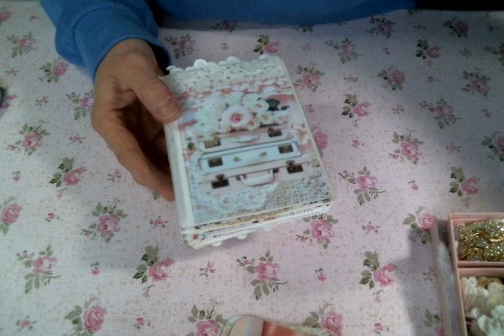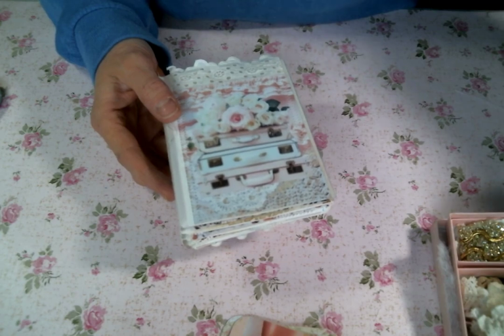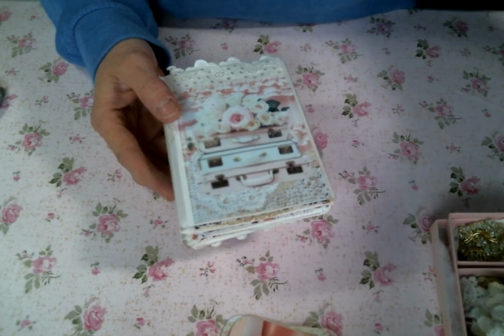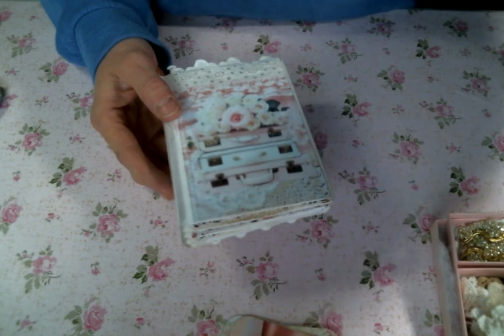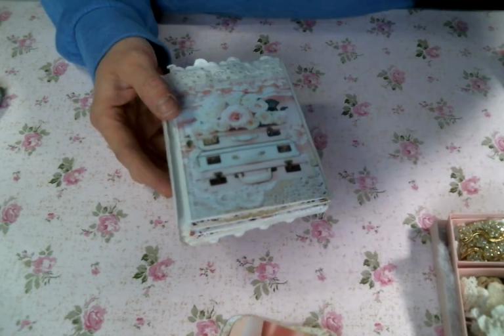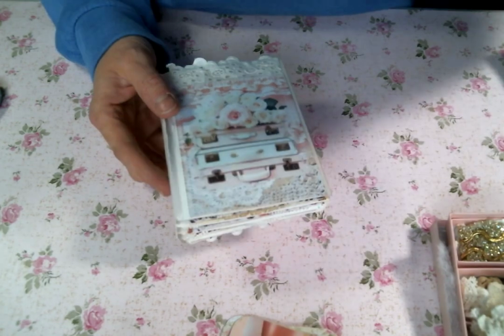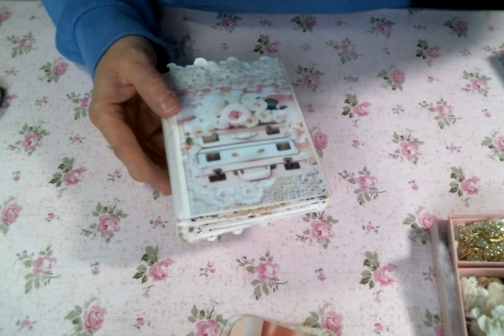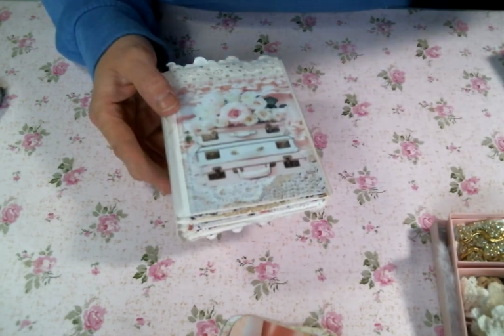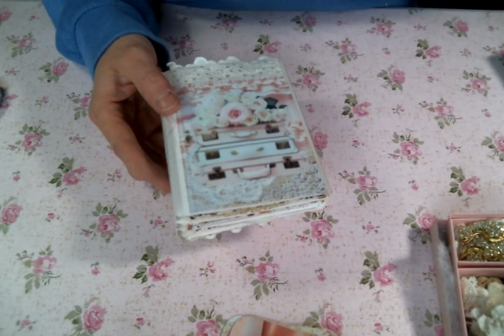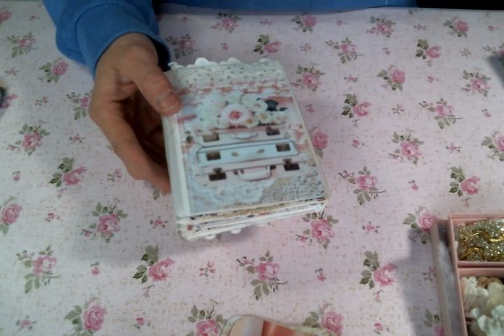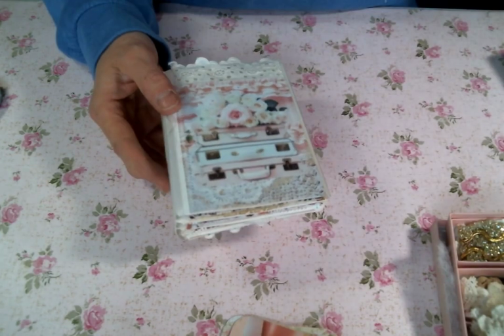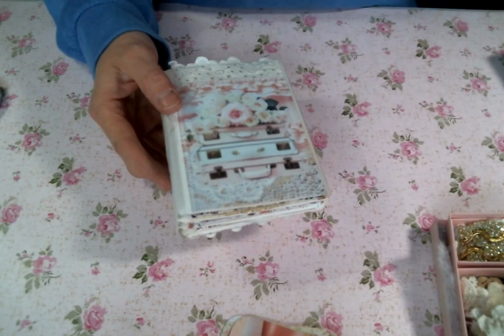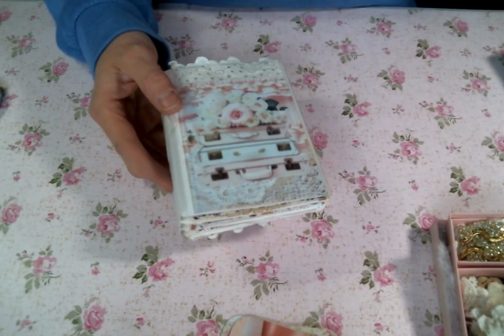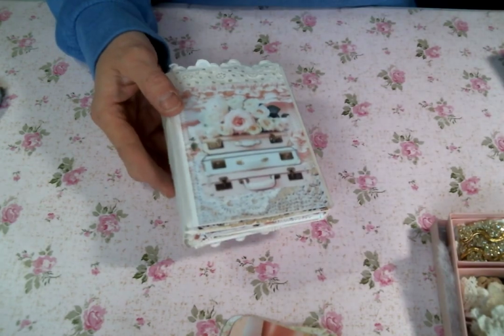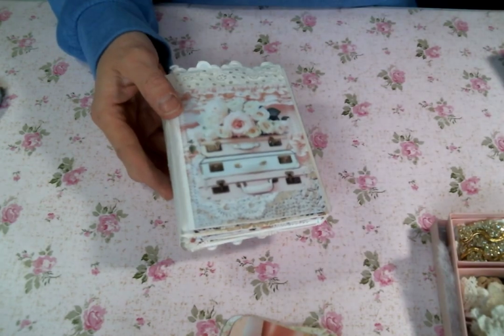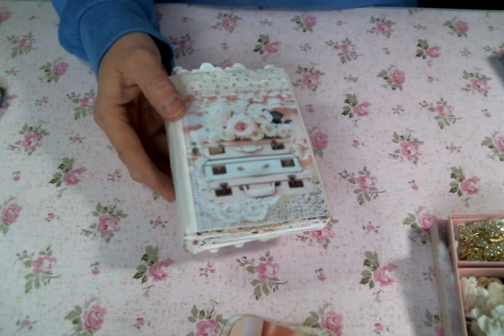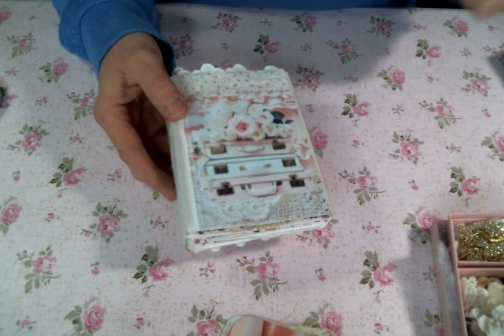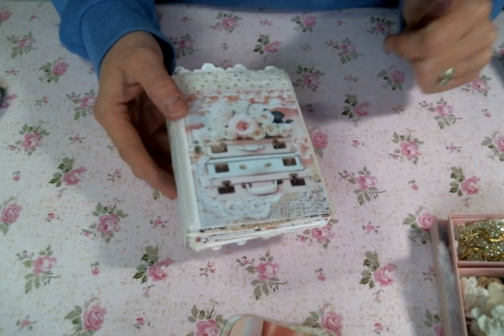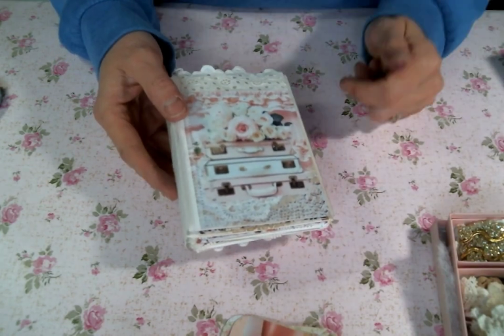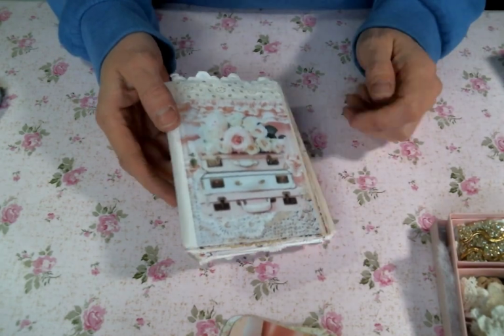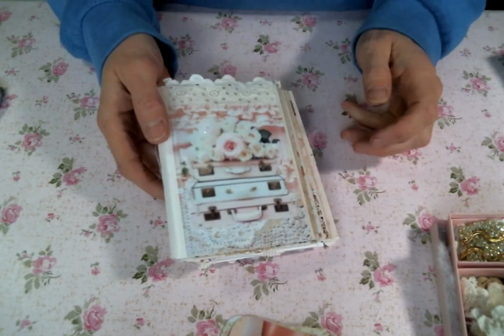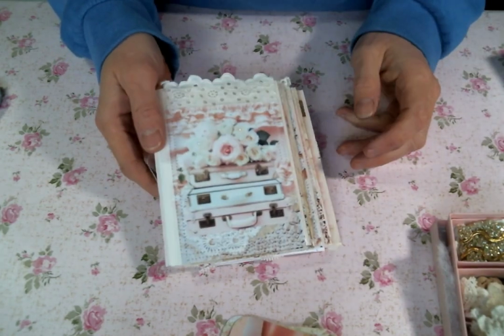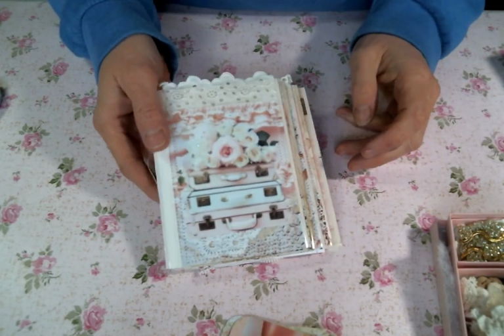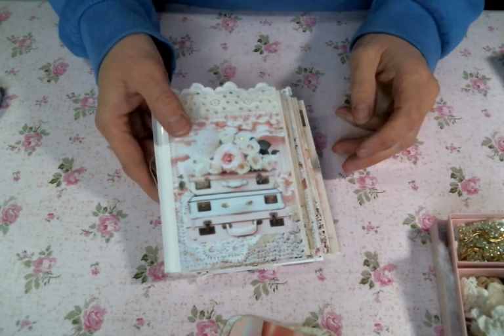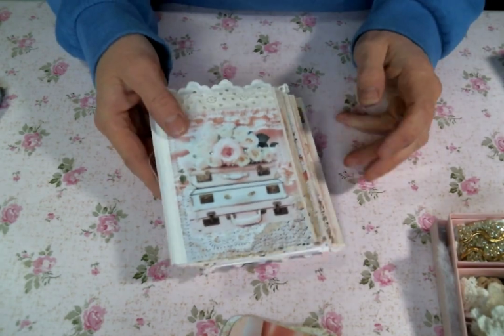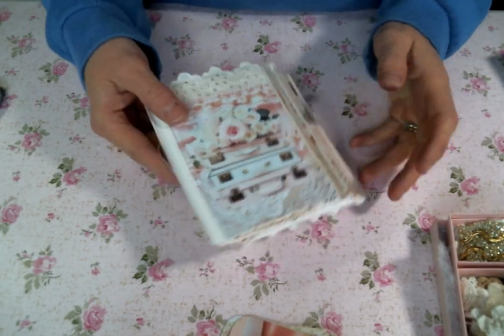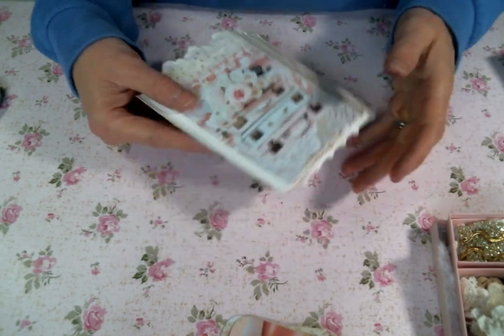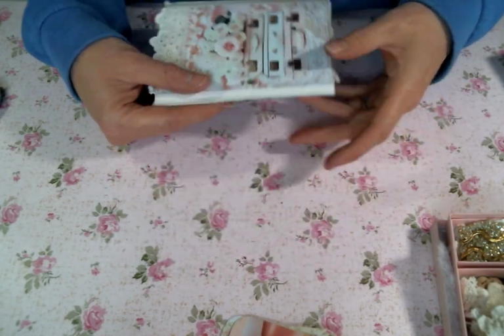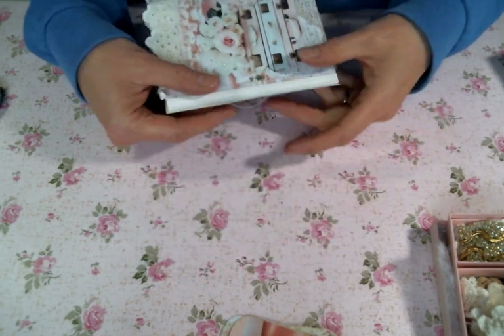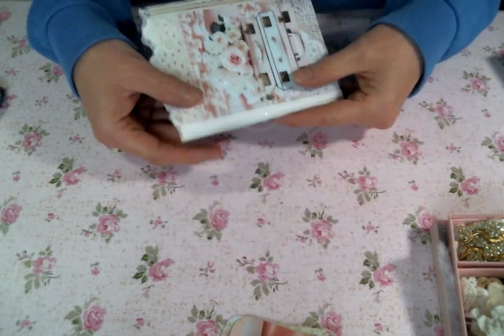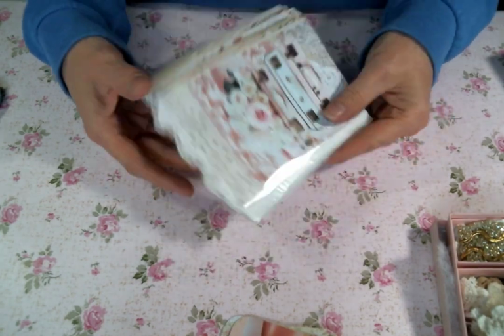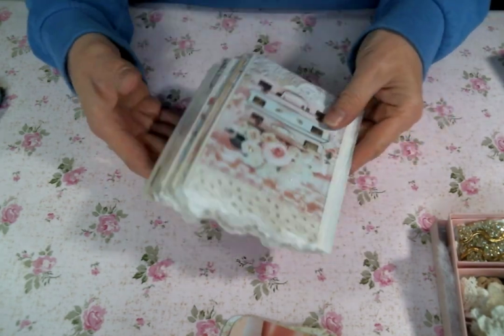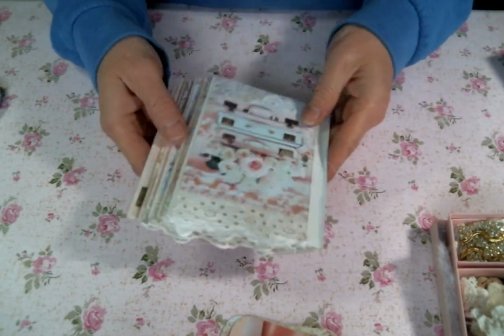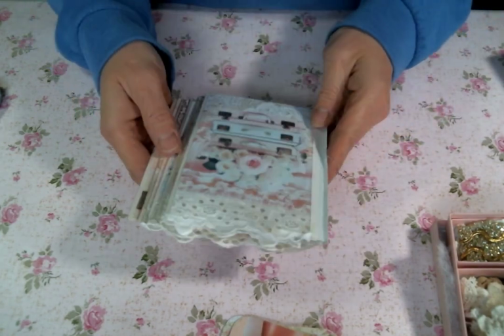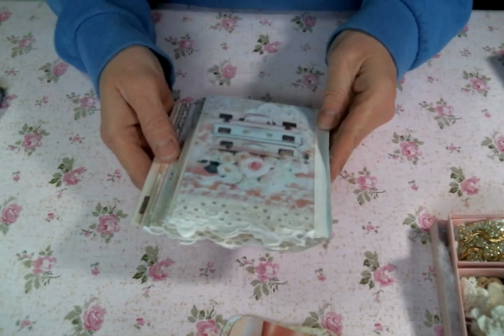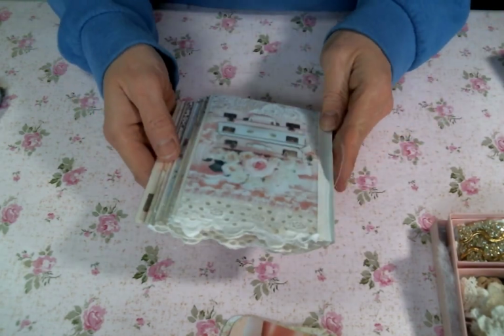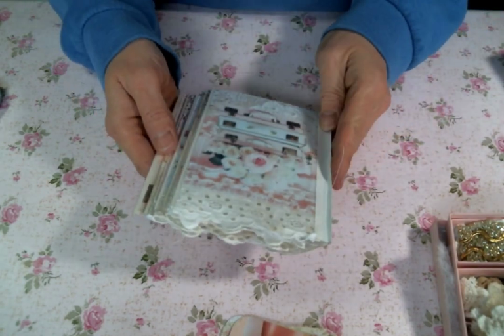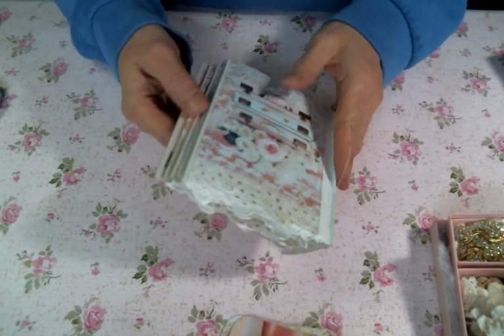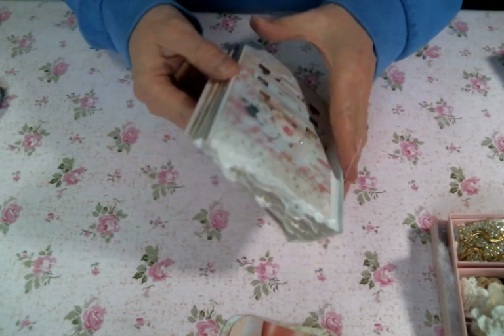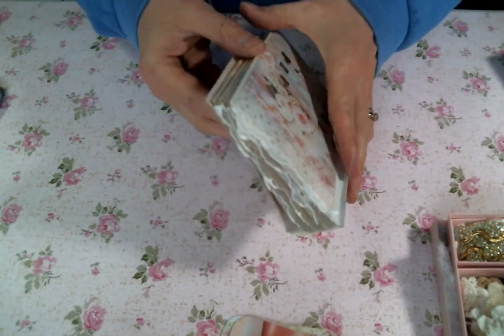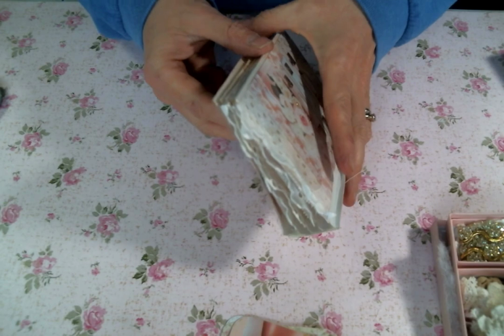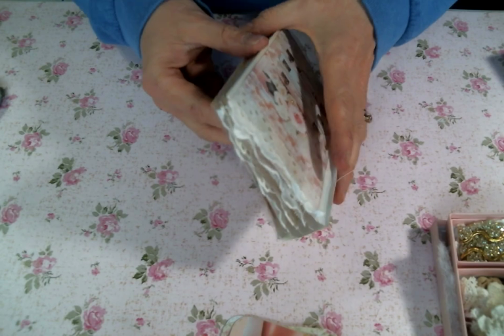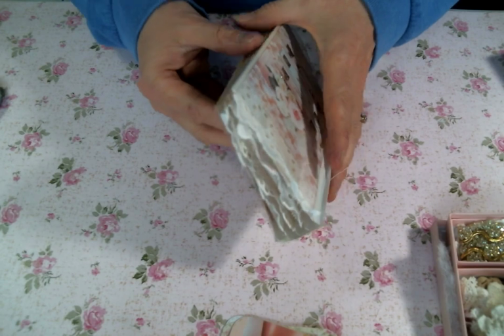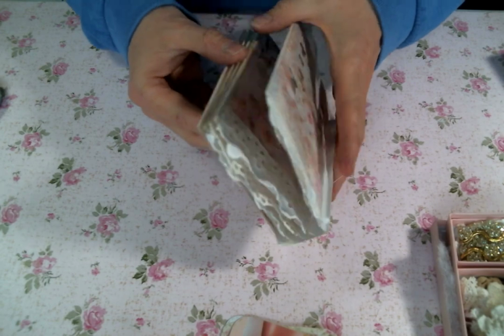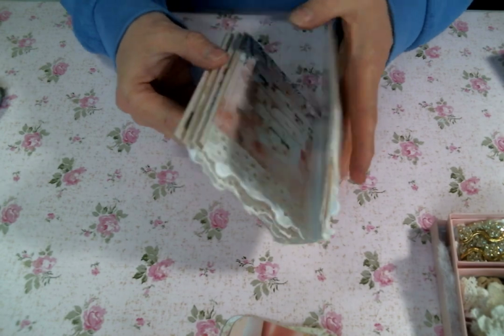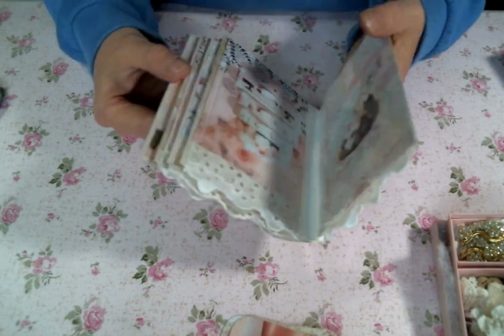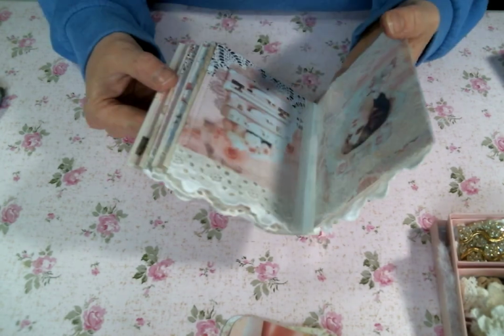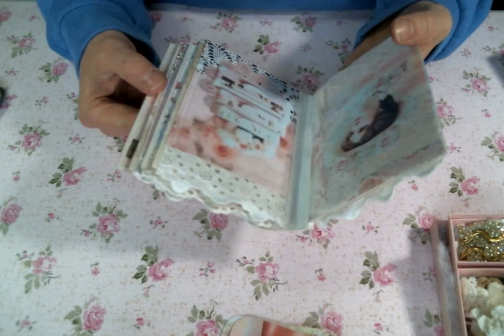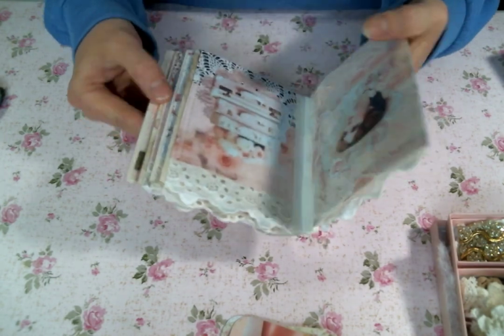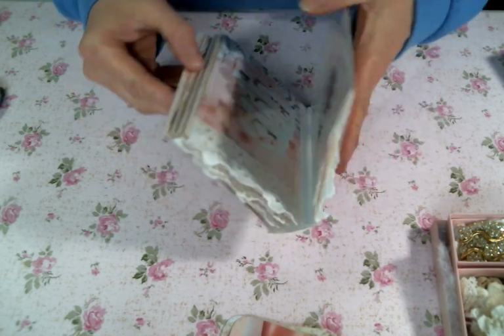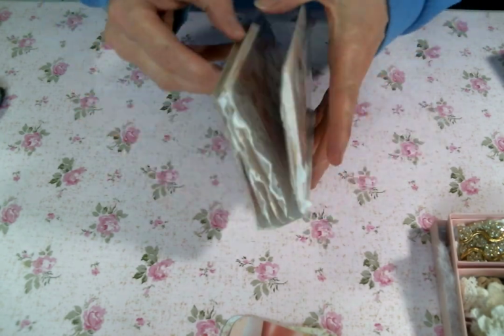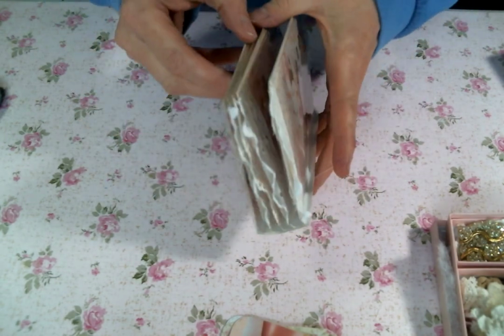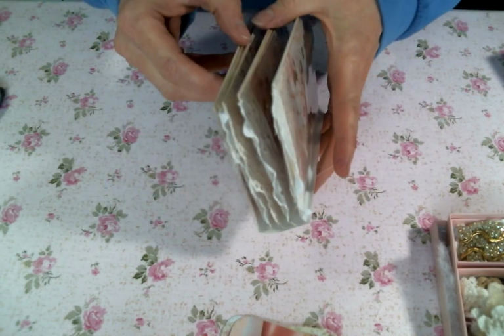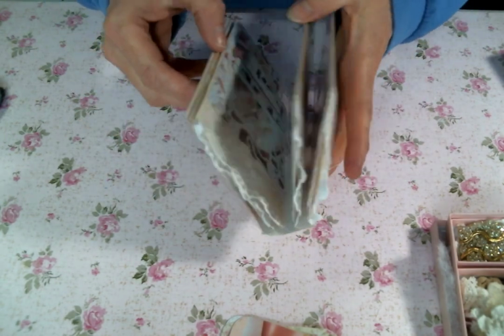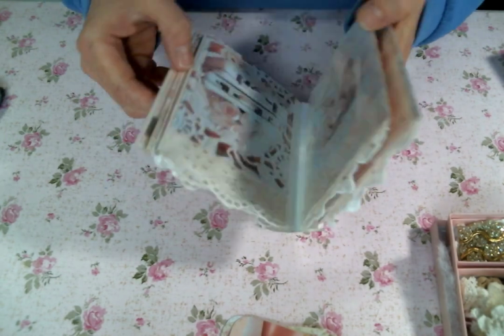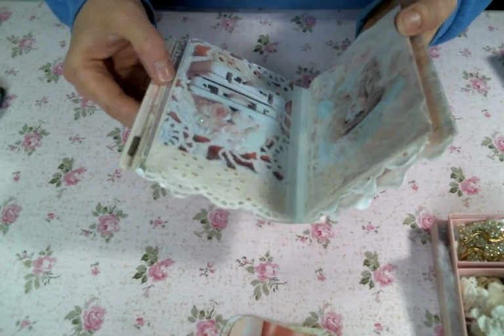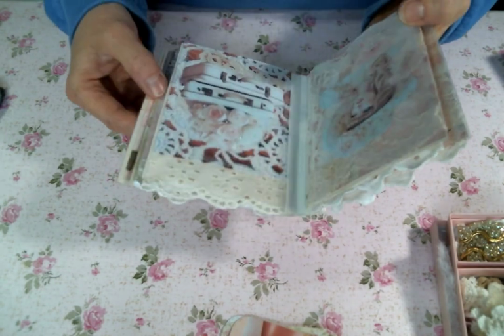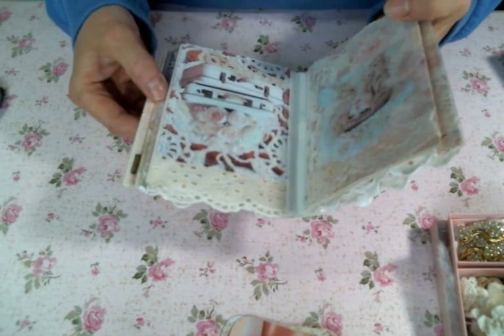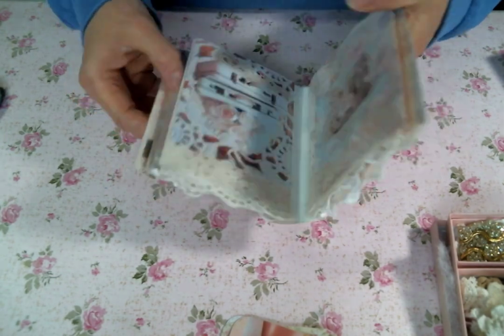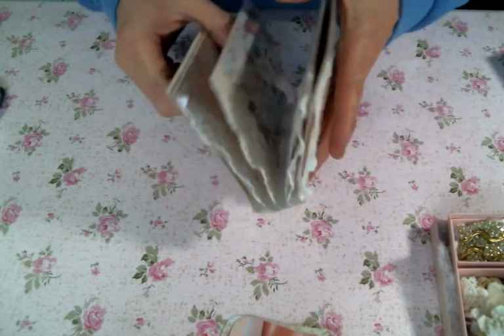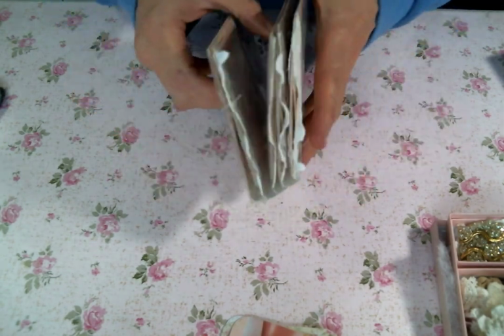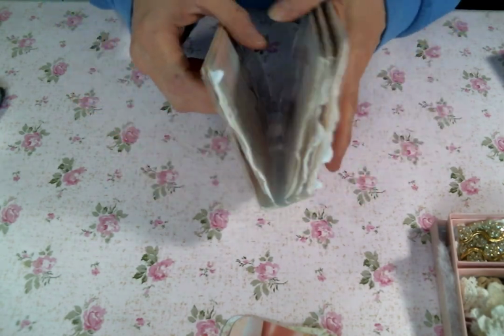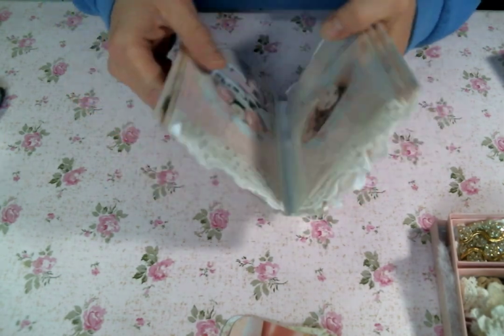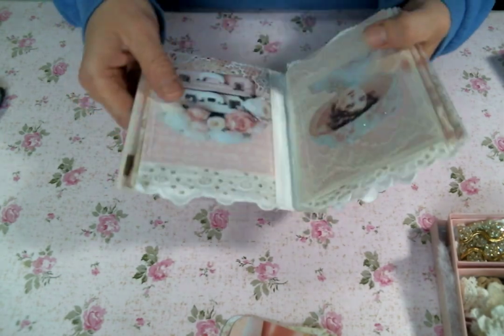Hi everyone, Amy Love here, and I'm coming on today to work on this little creation.